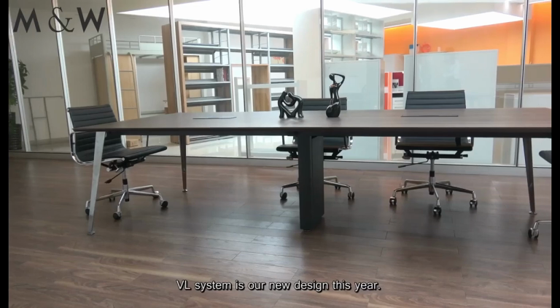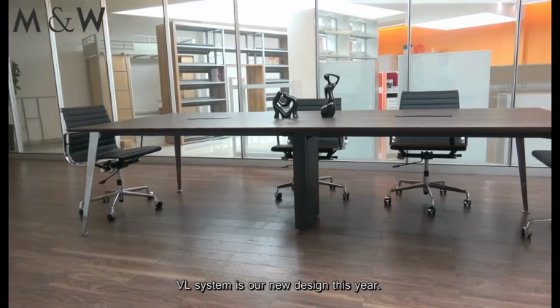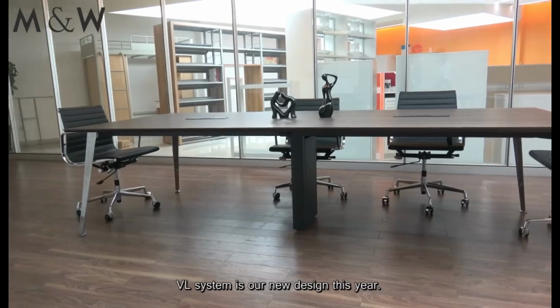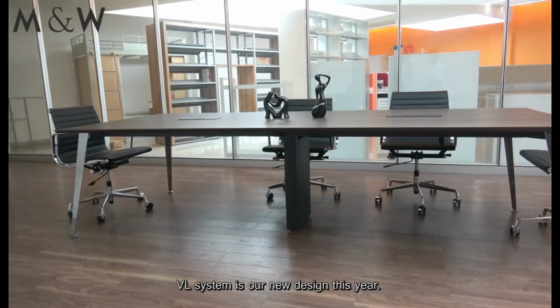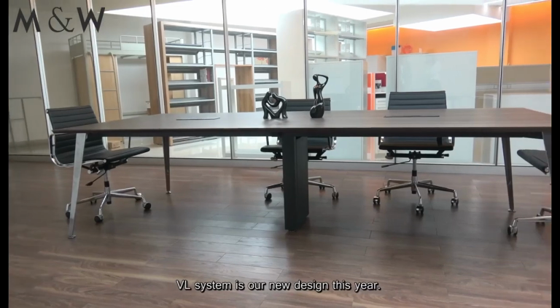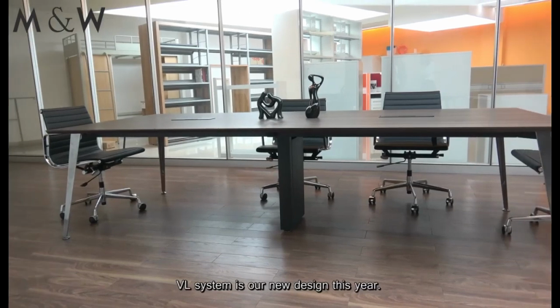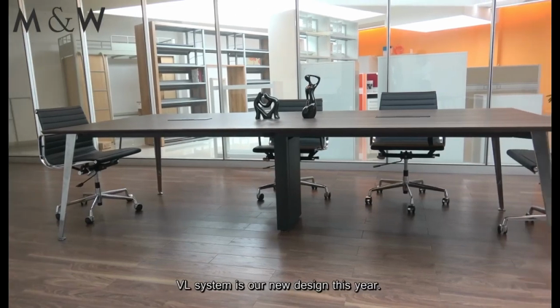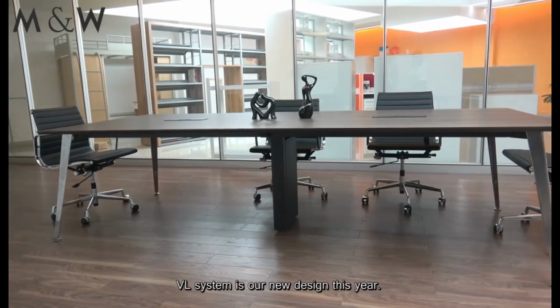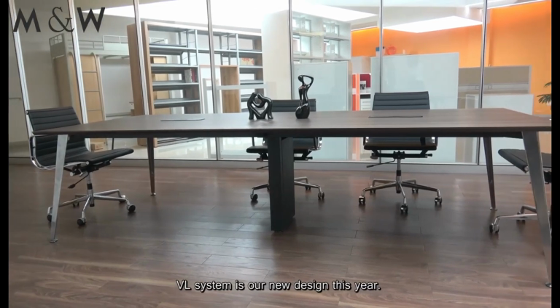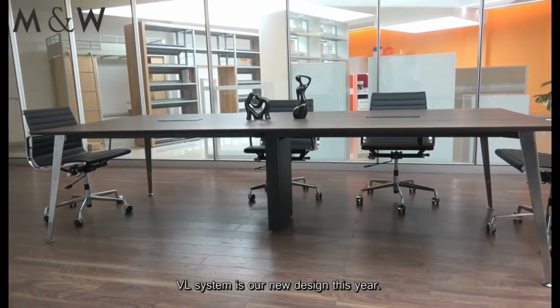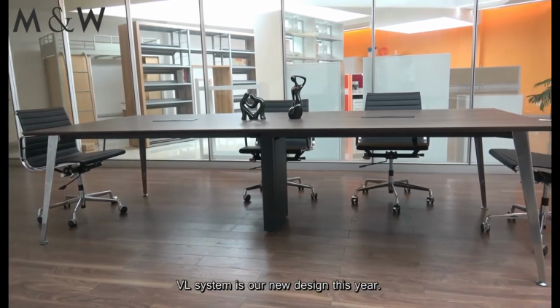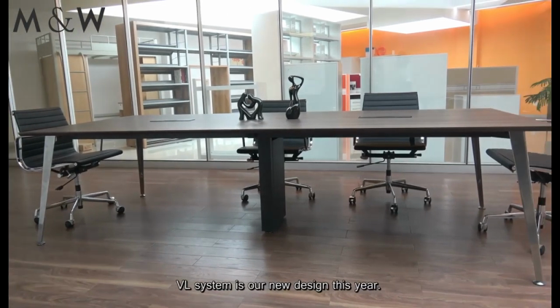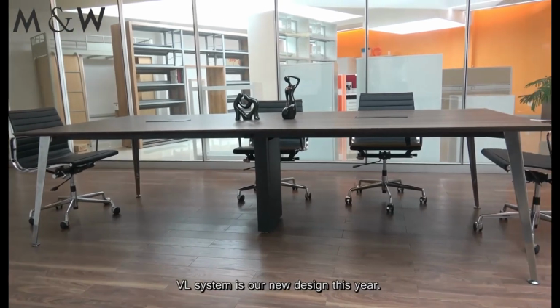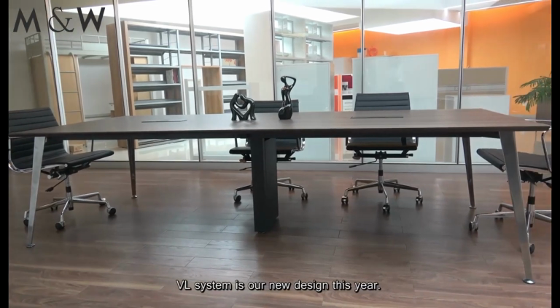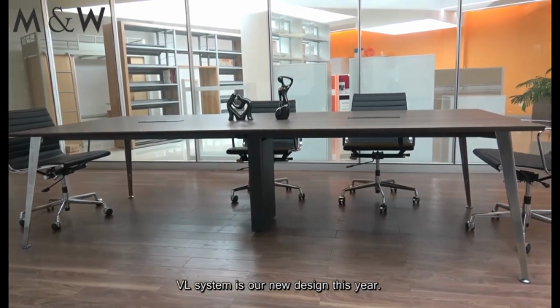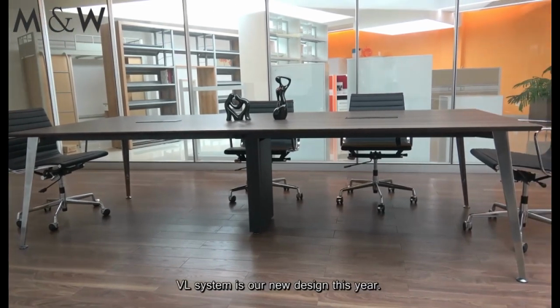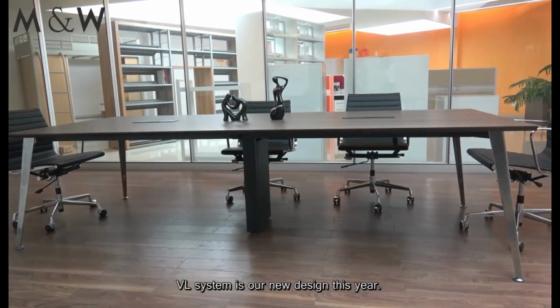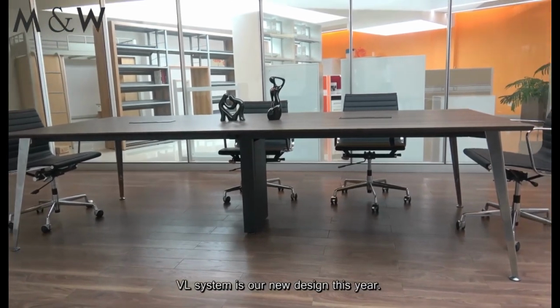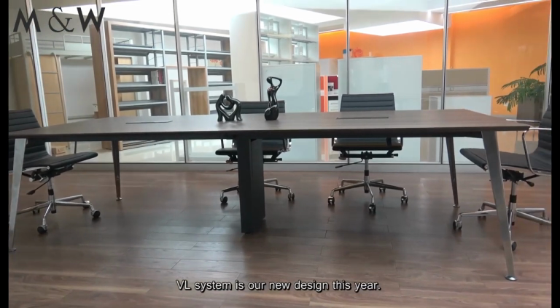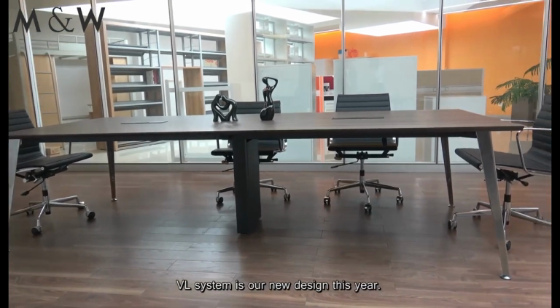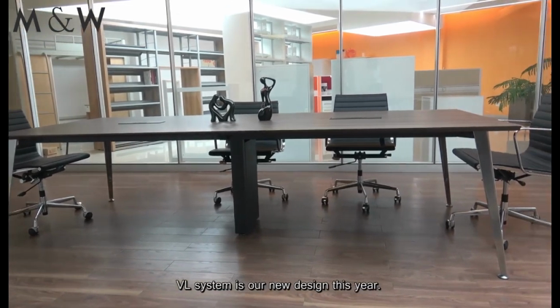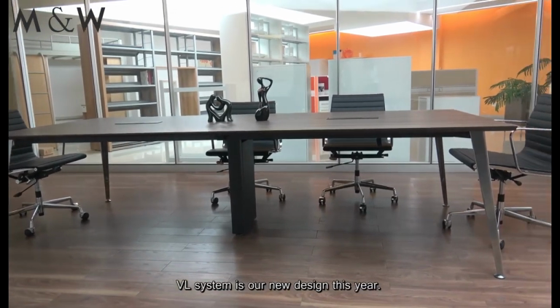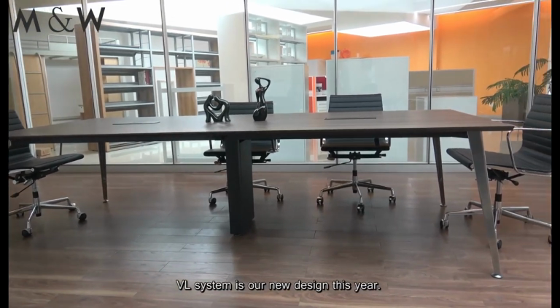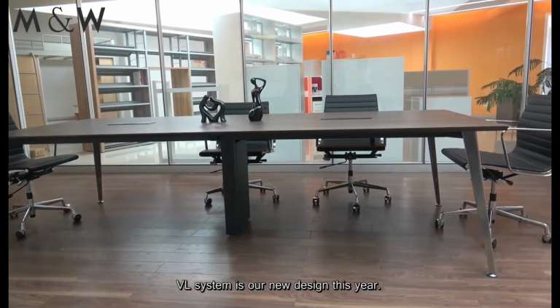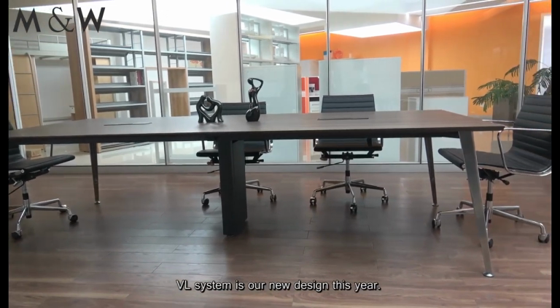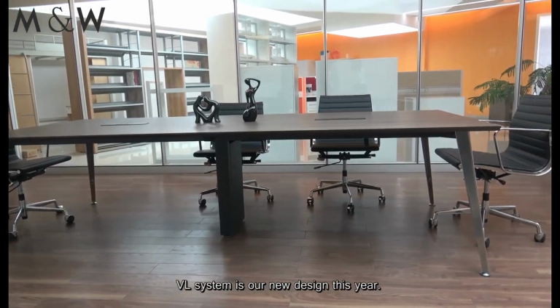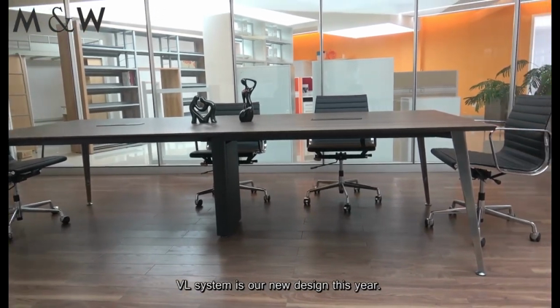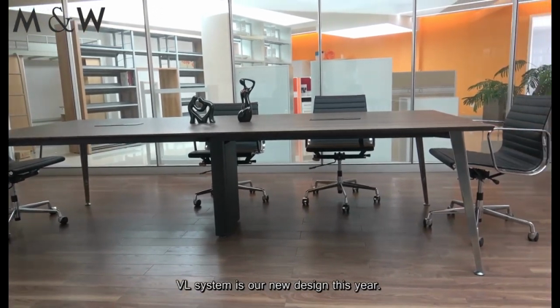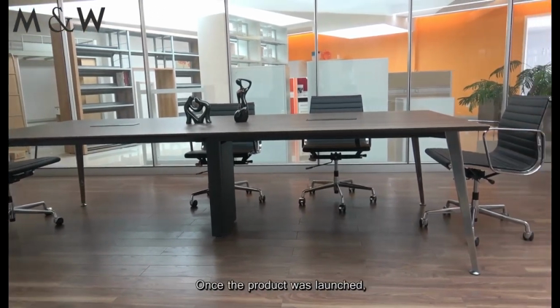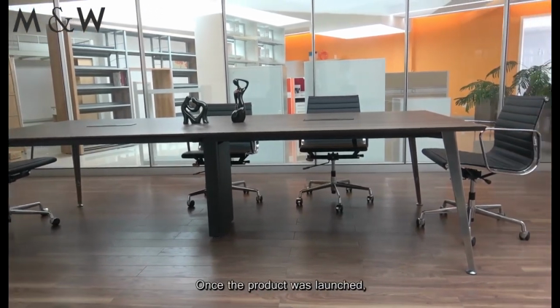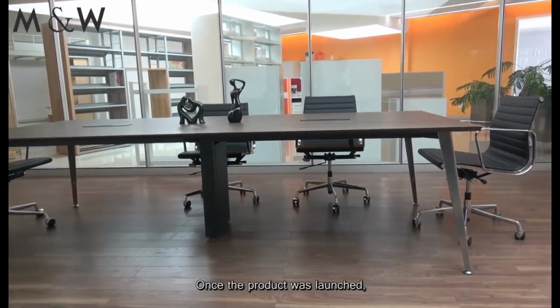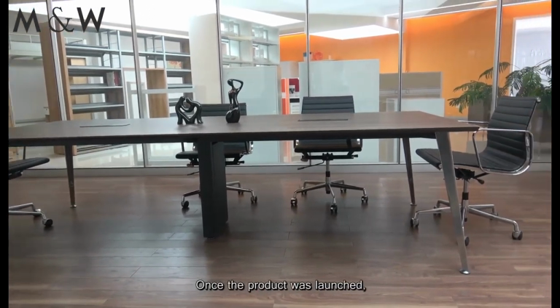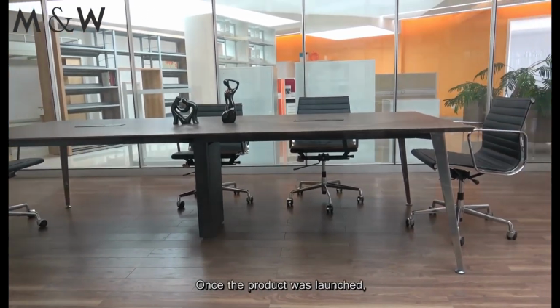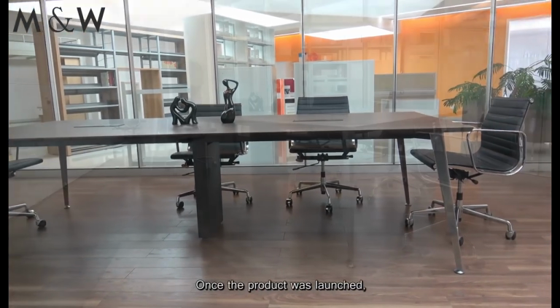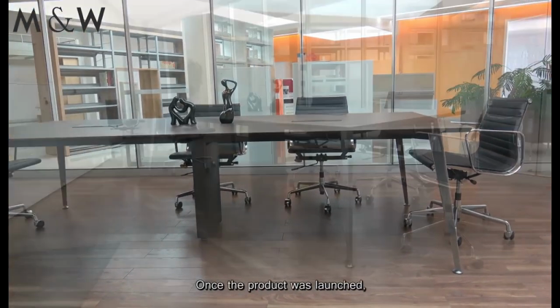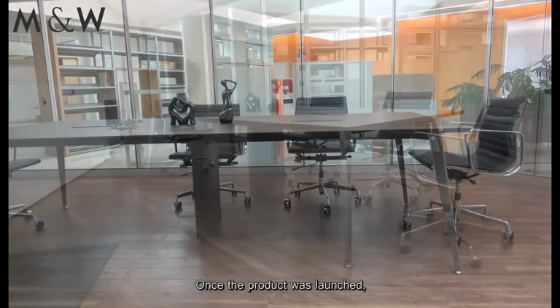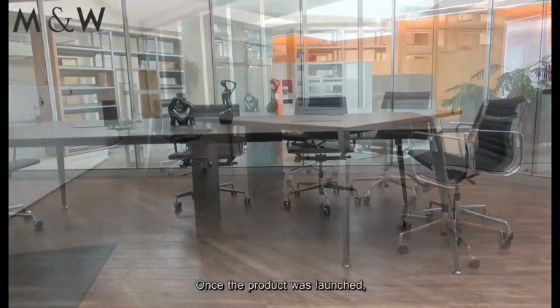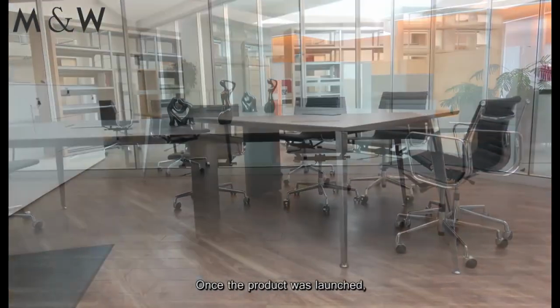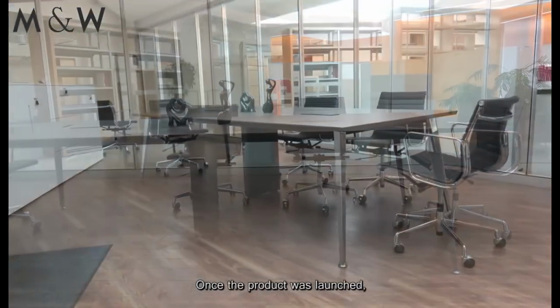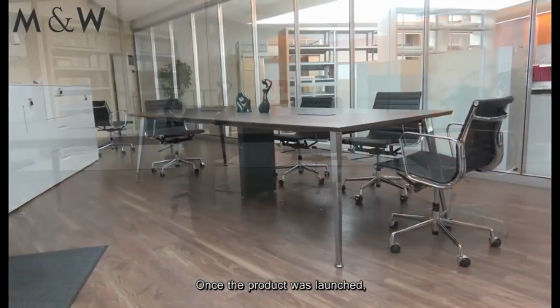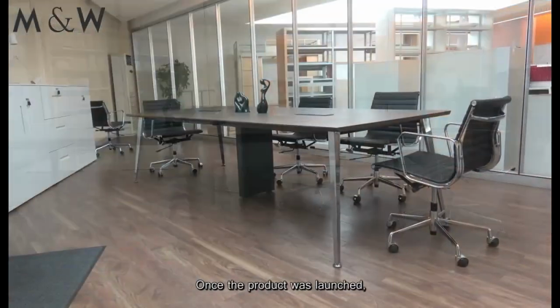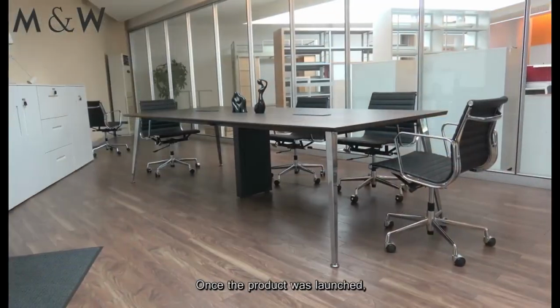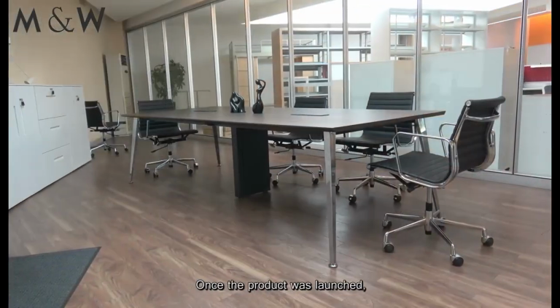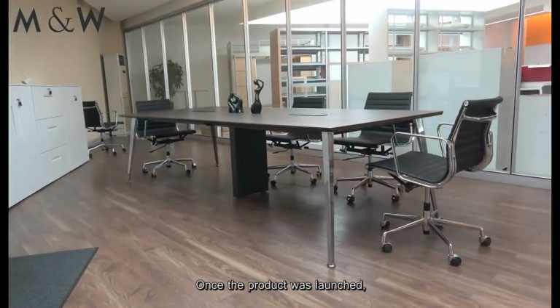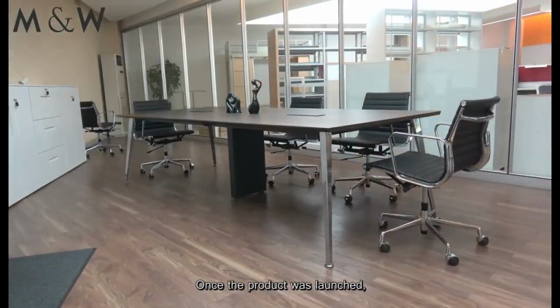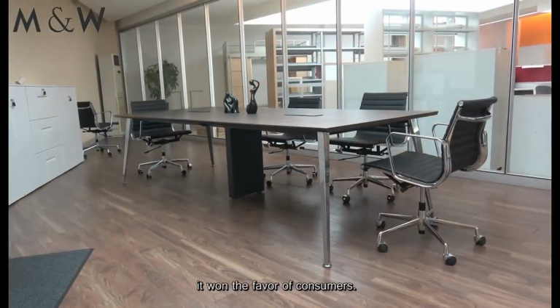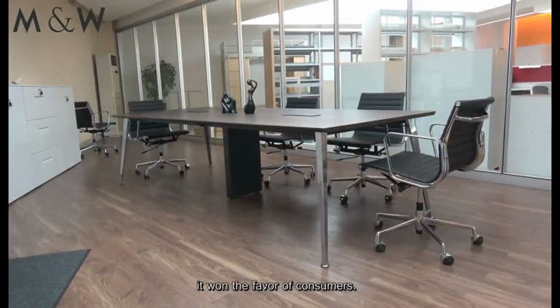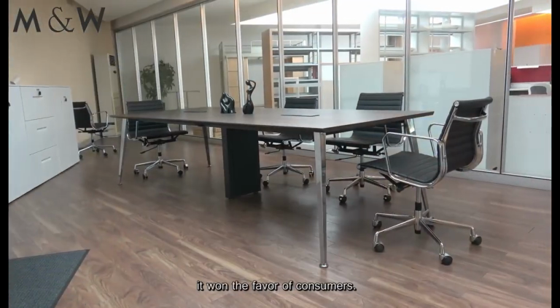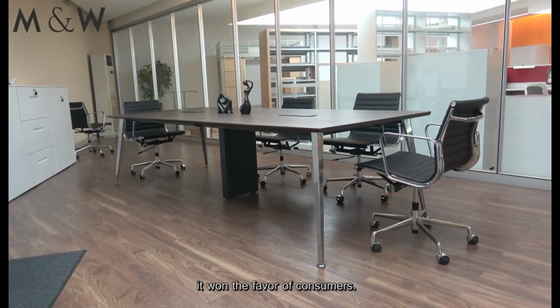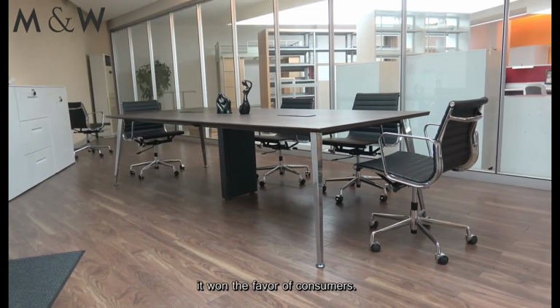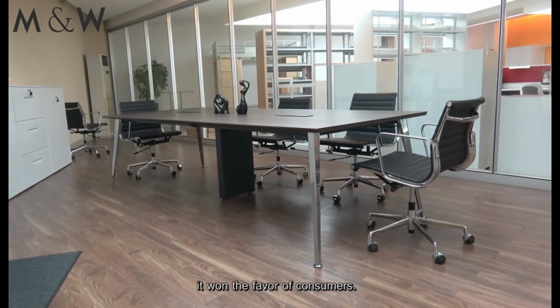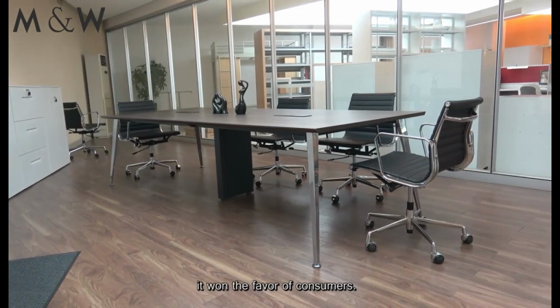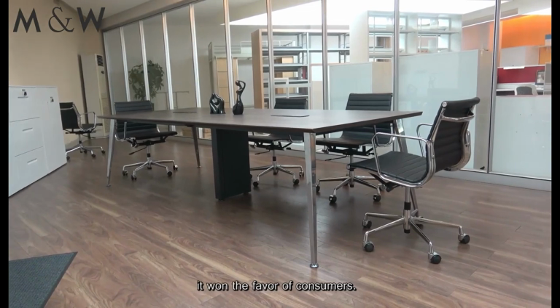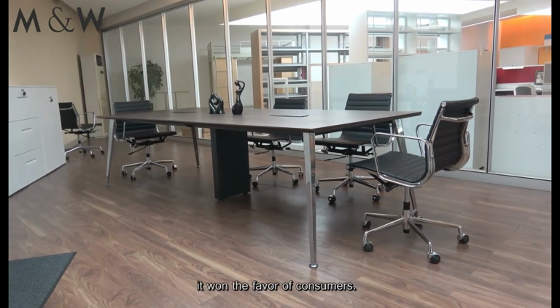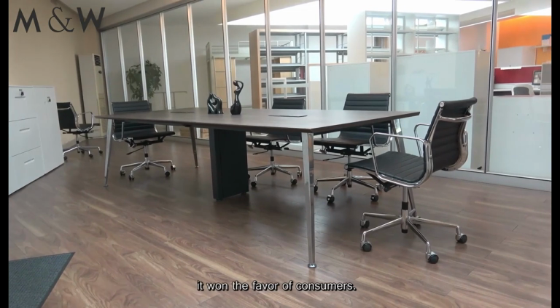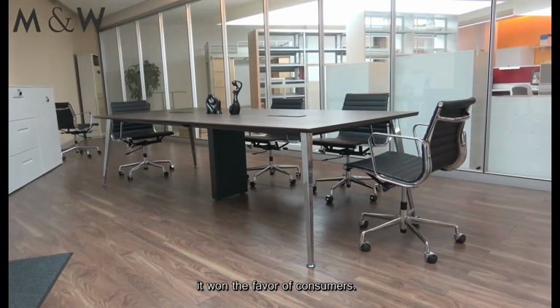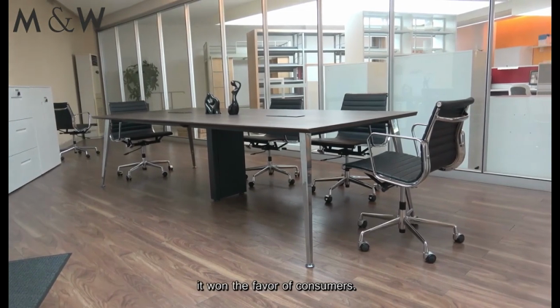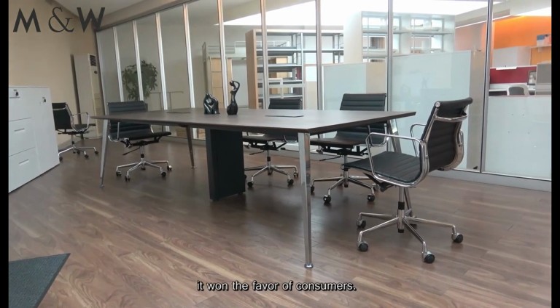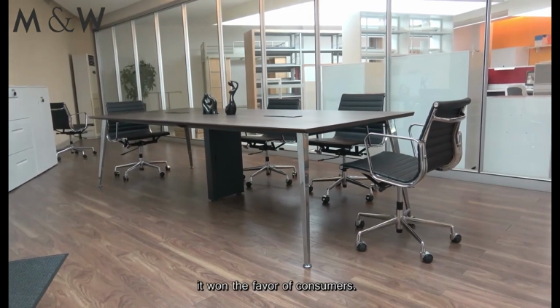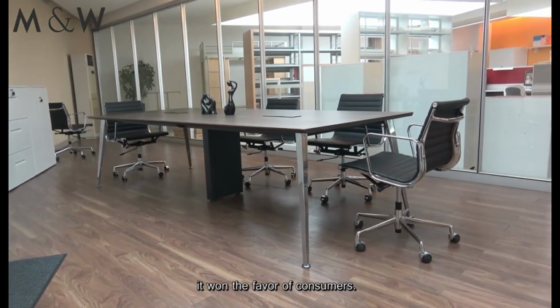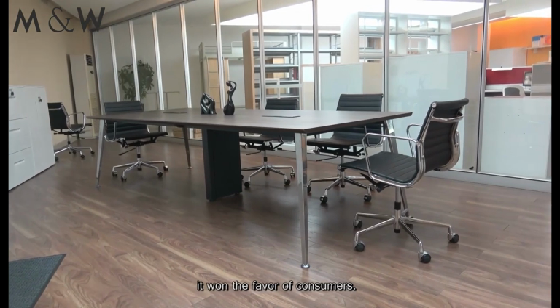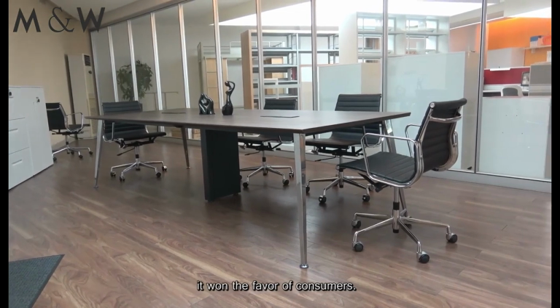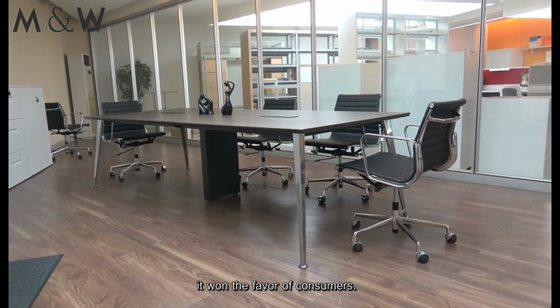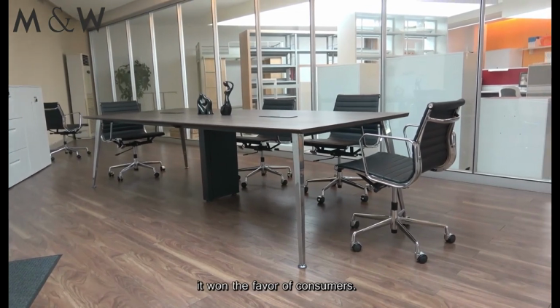The VL system is our new design this year. Once the product launched, it won the favor of consumers.